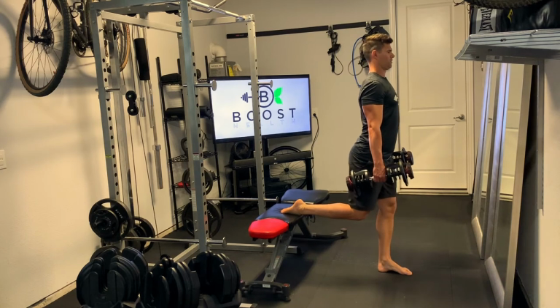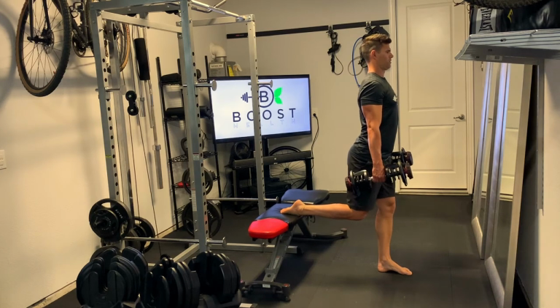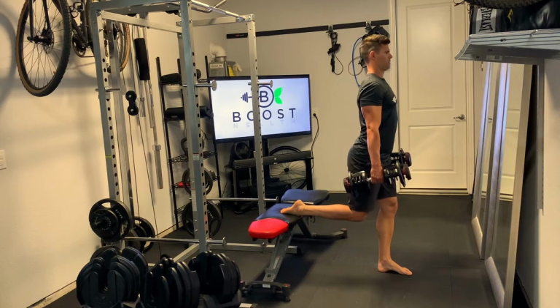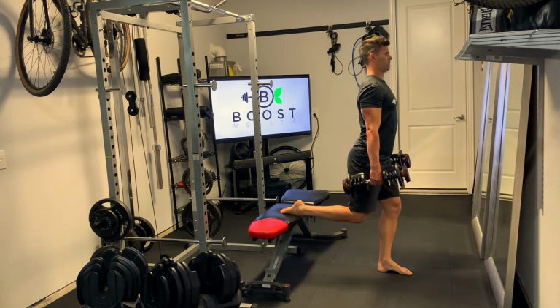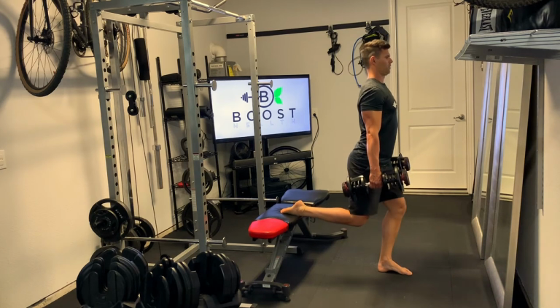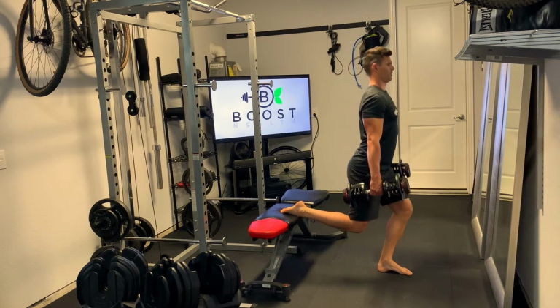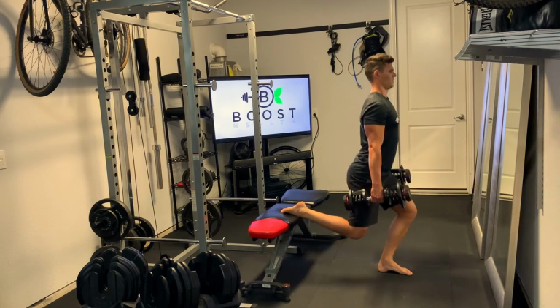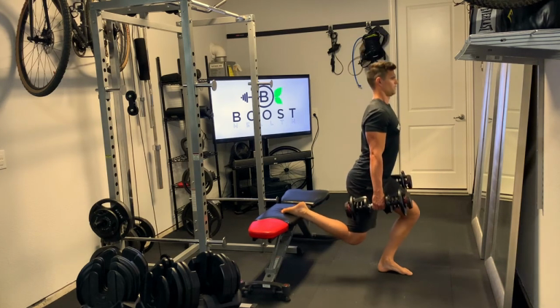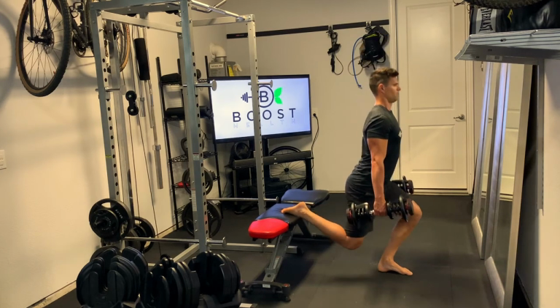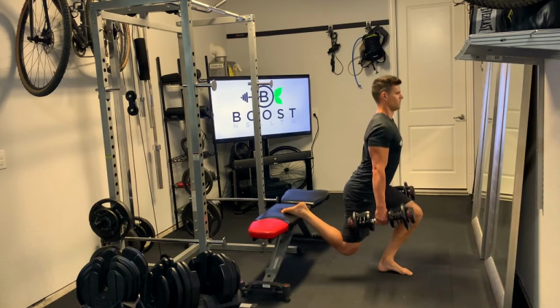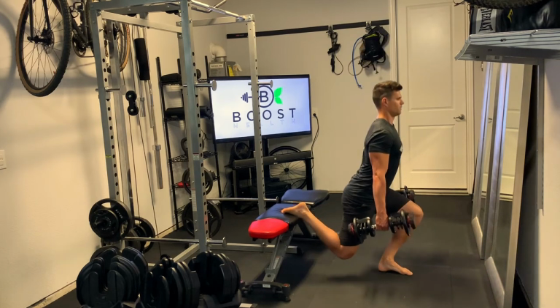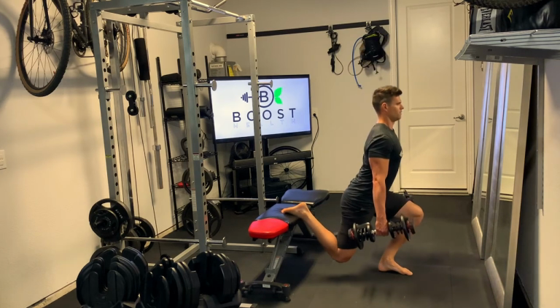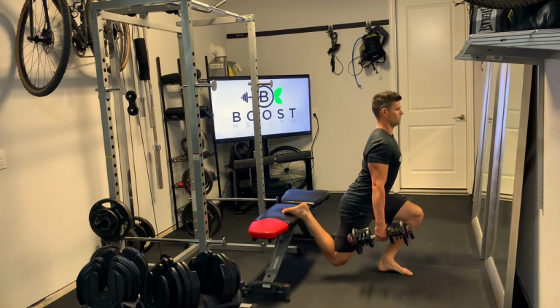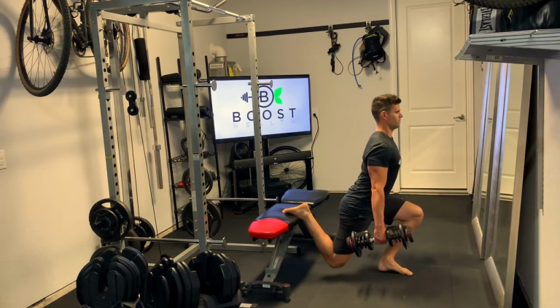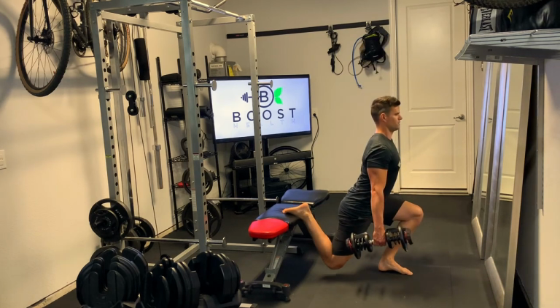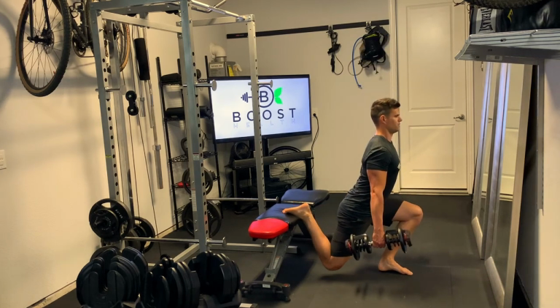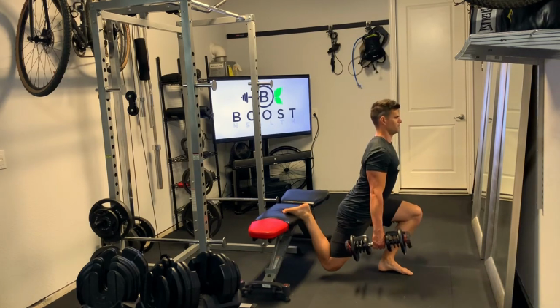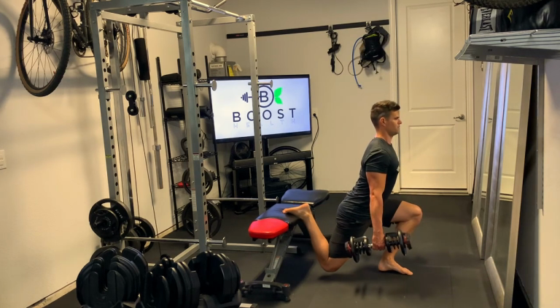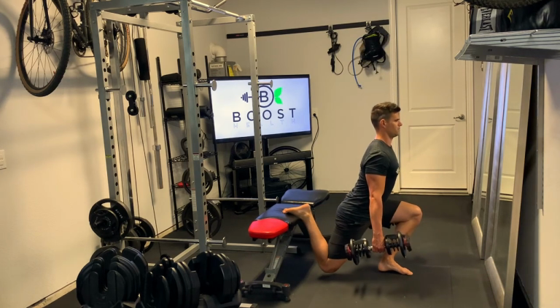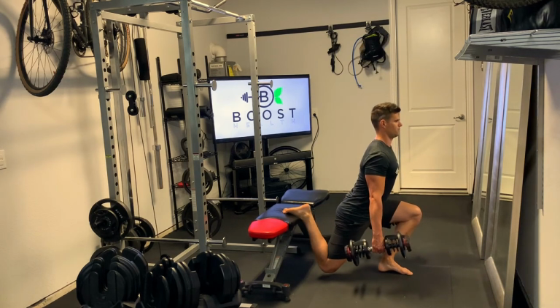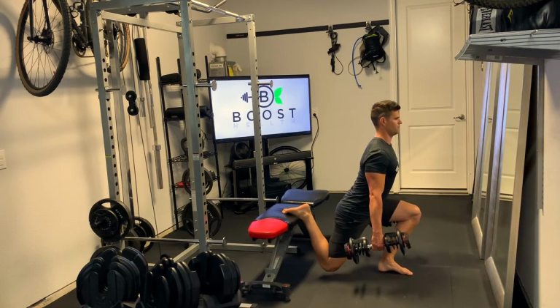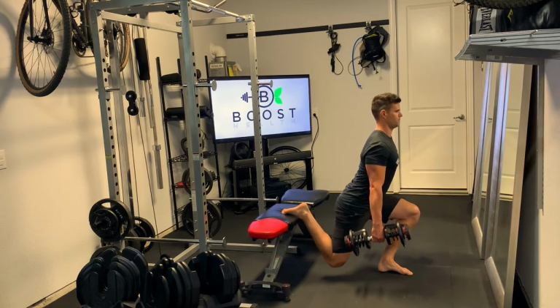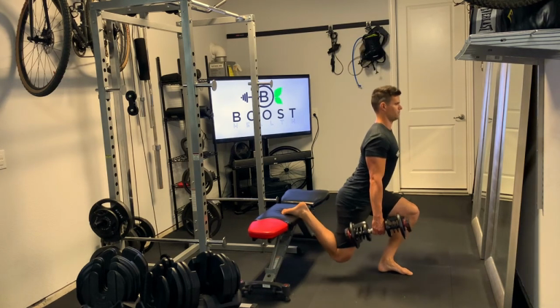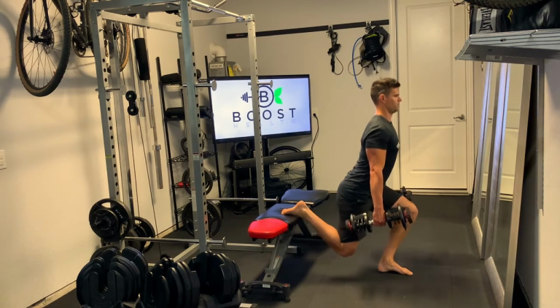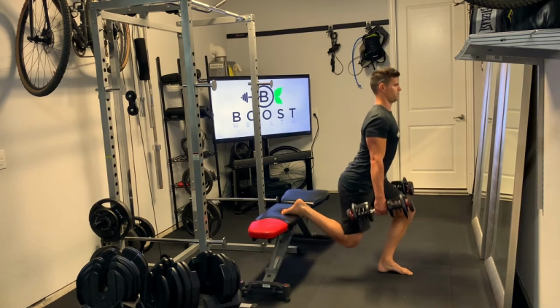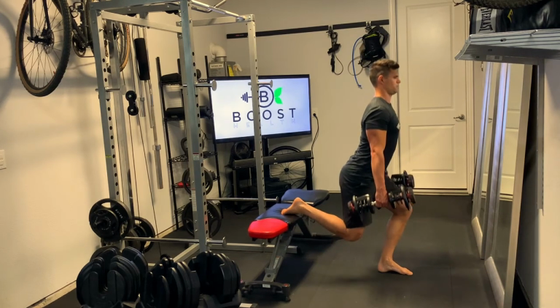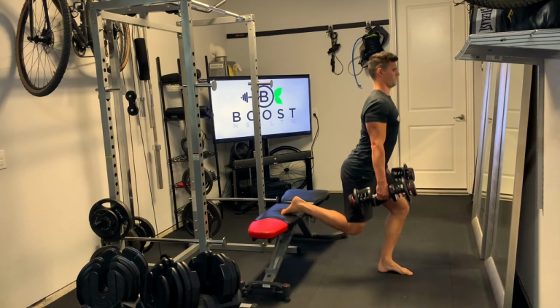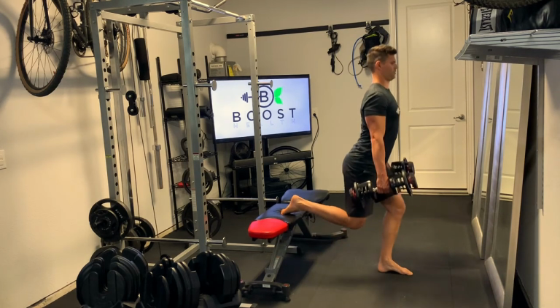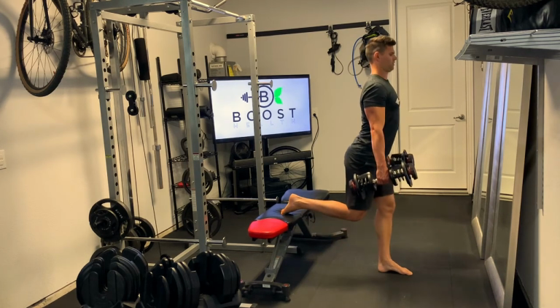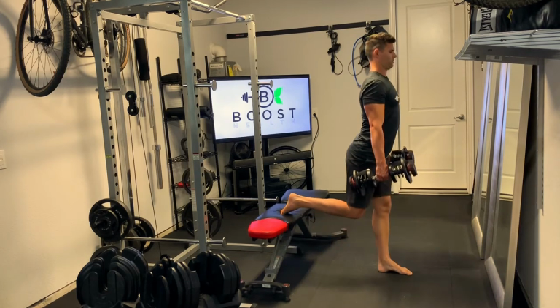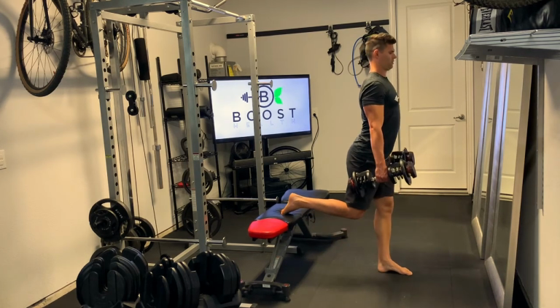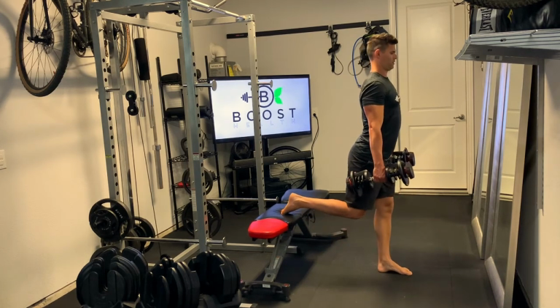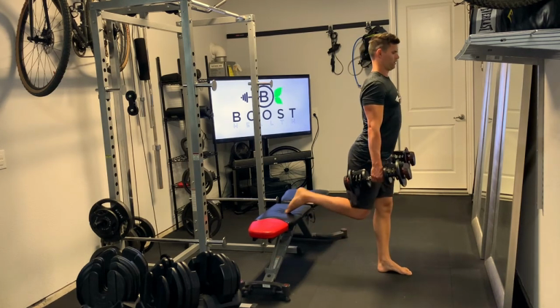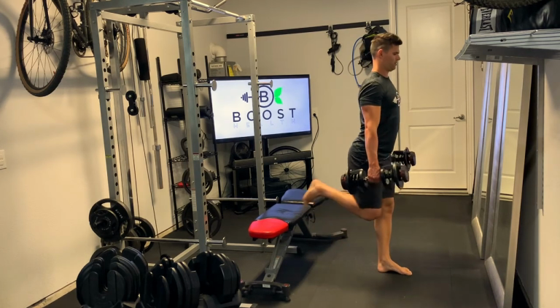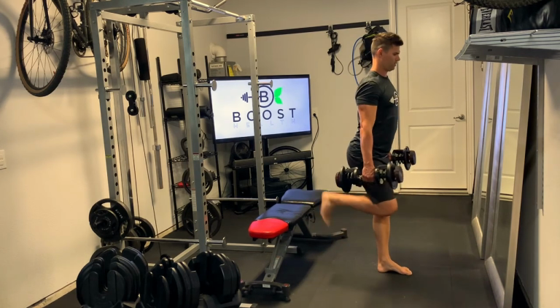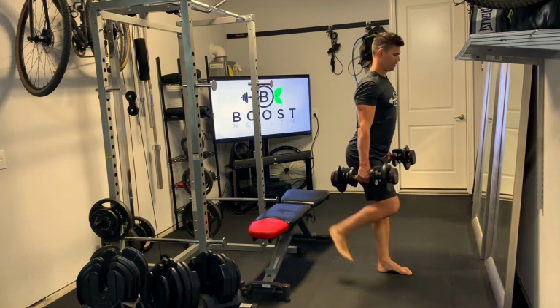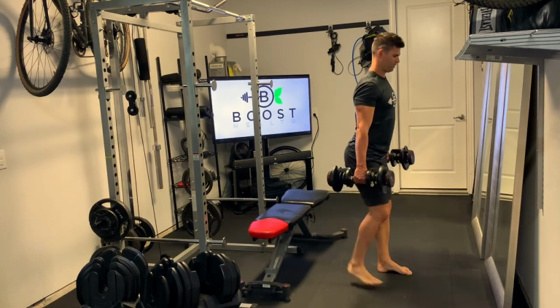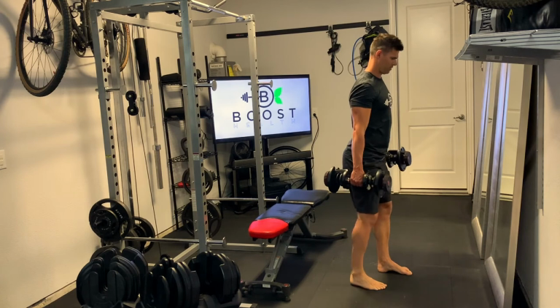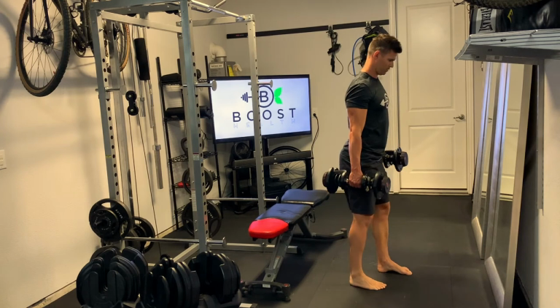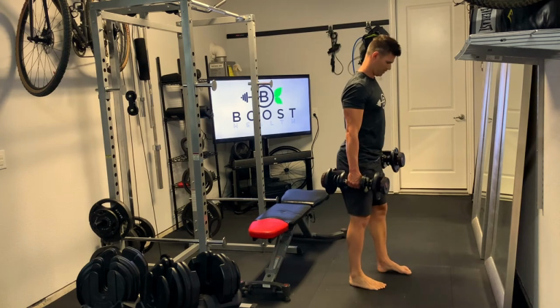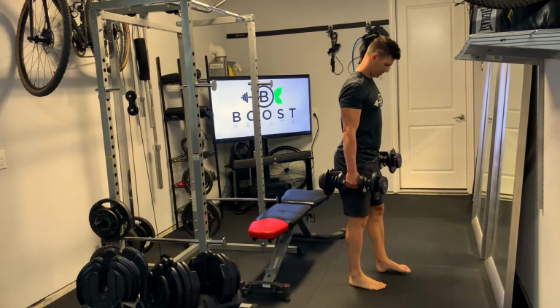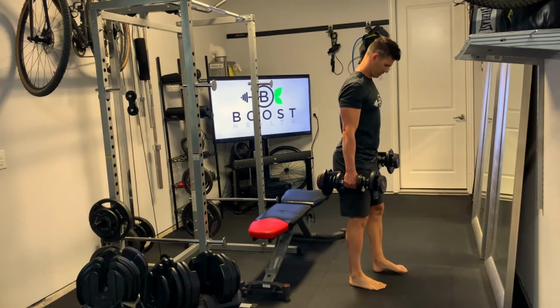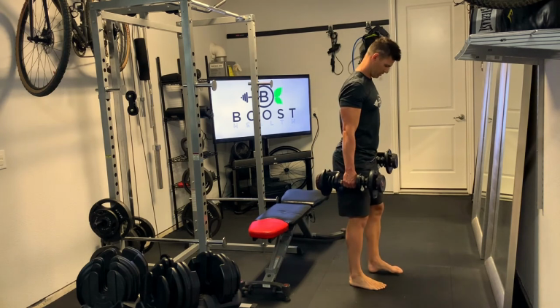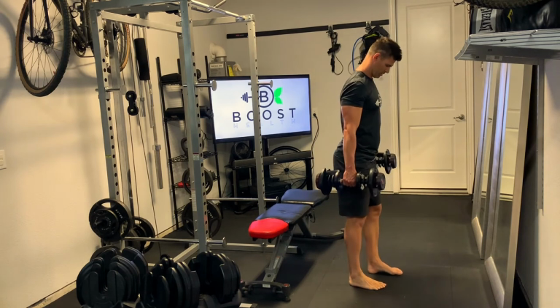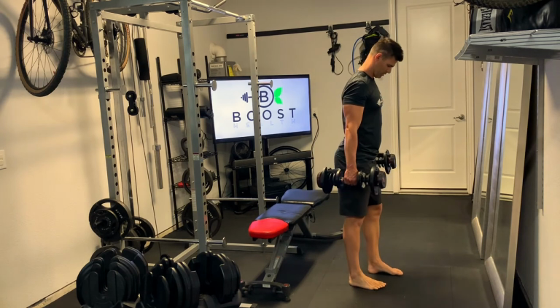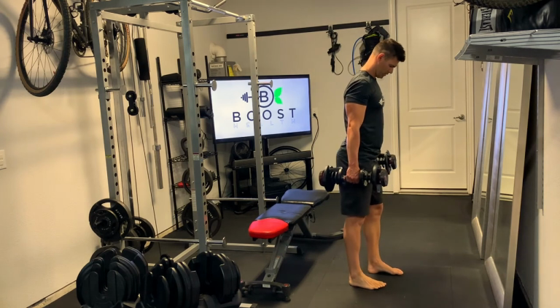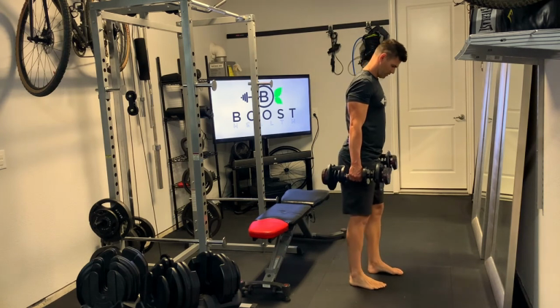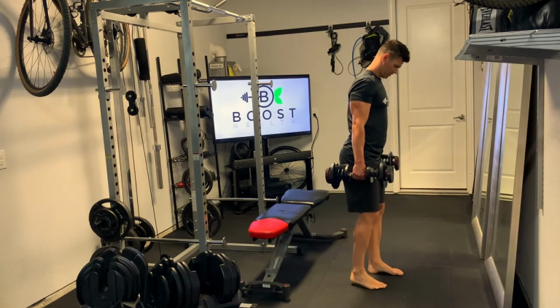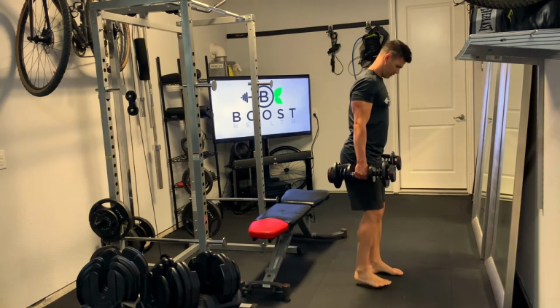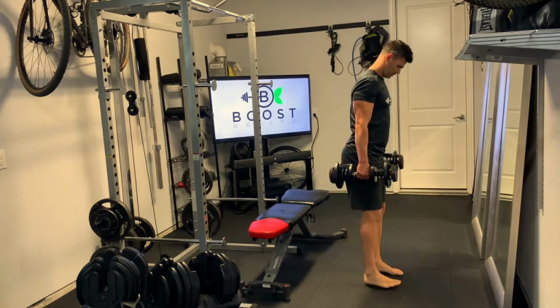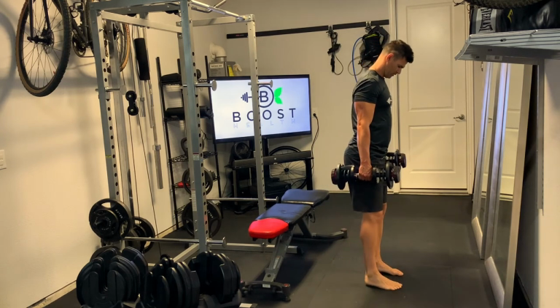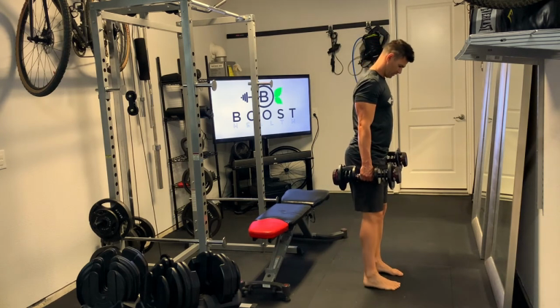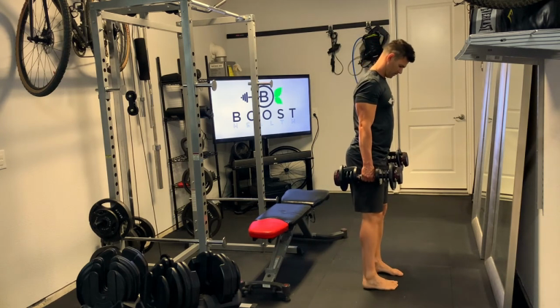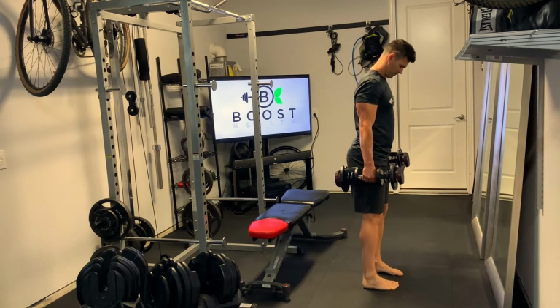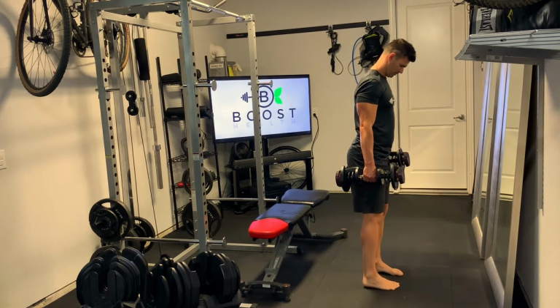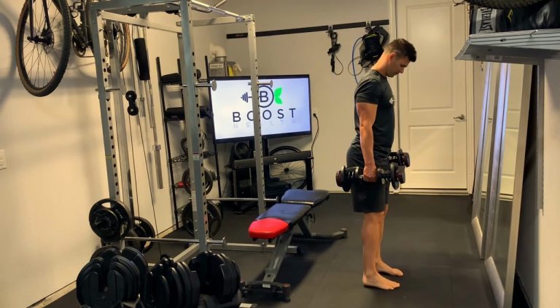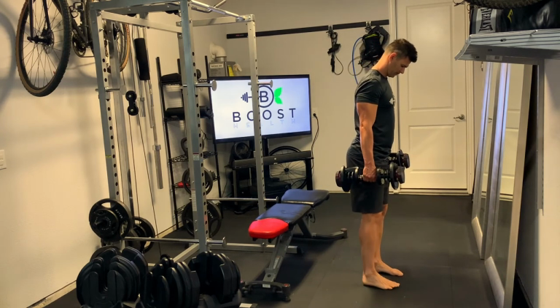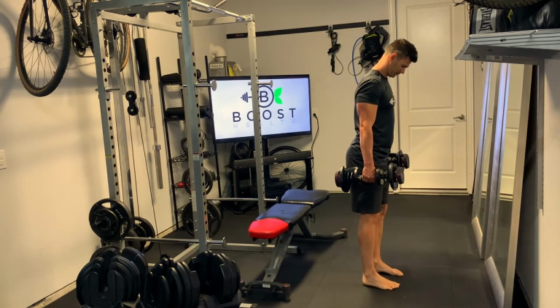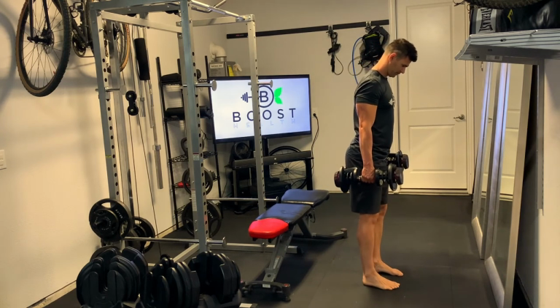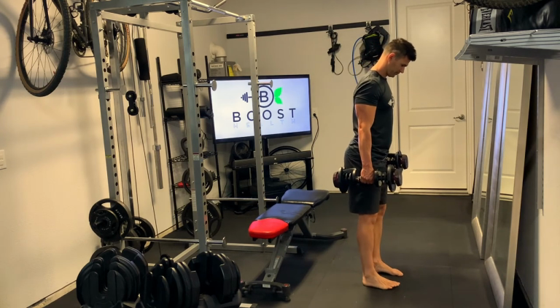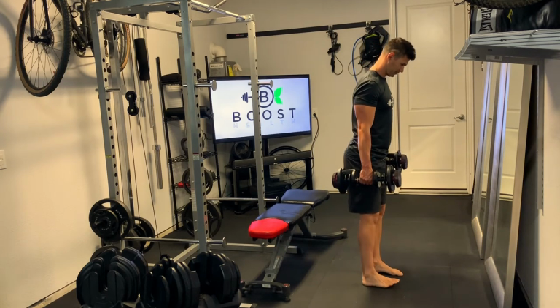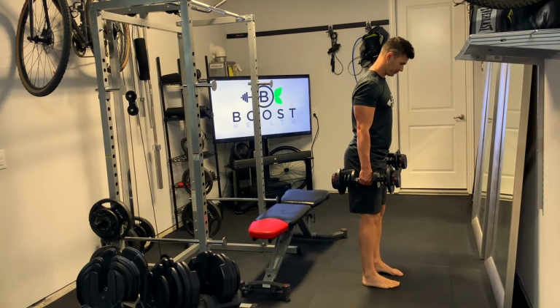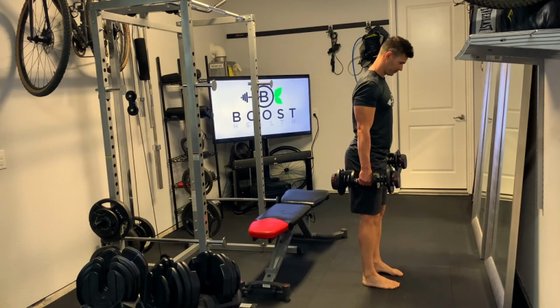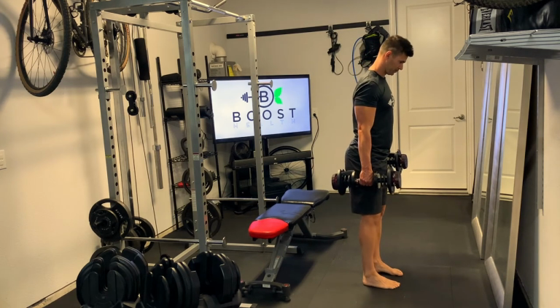Upper body is staying nice and perpendicular as much as possible. Head is up, chest is out, pushing through that front foot.